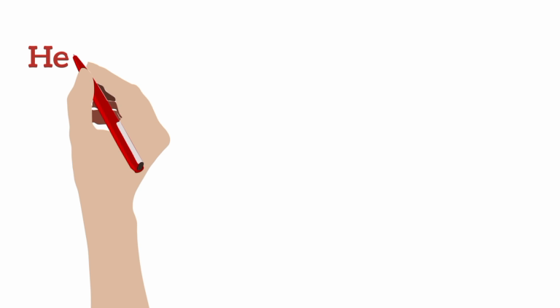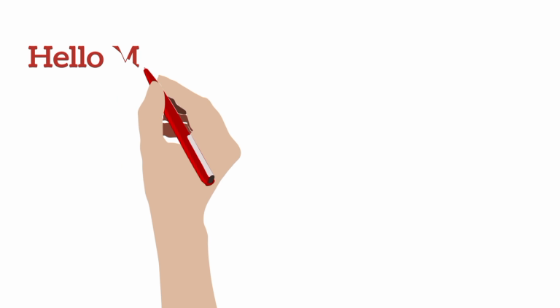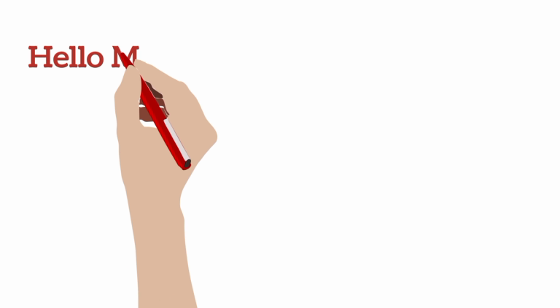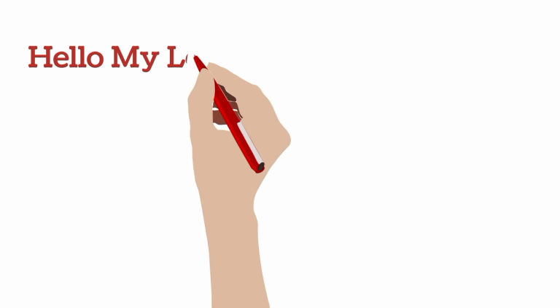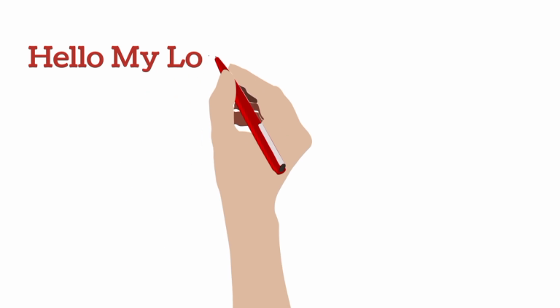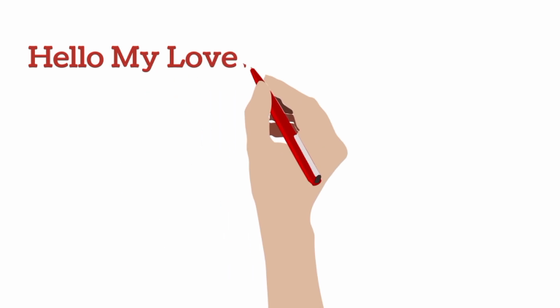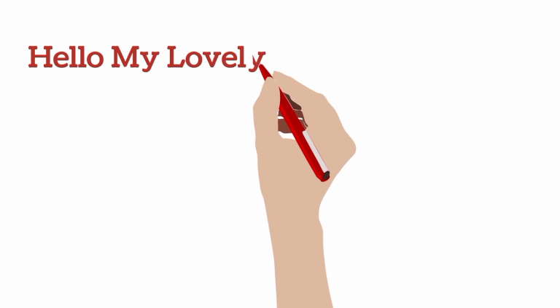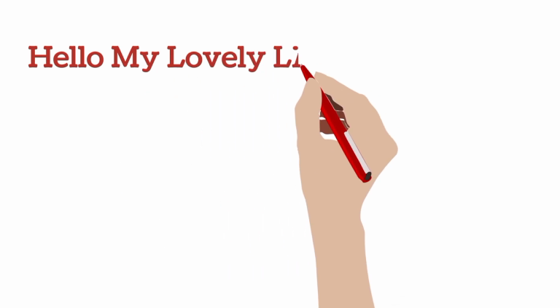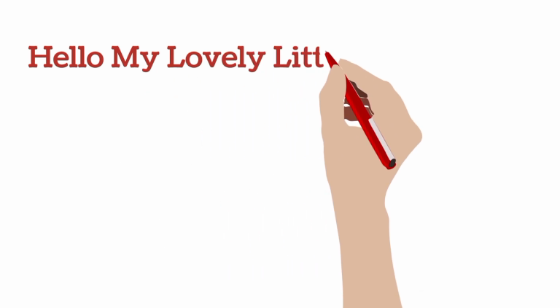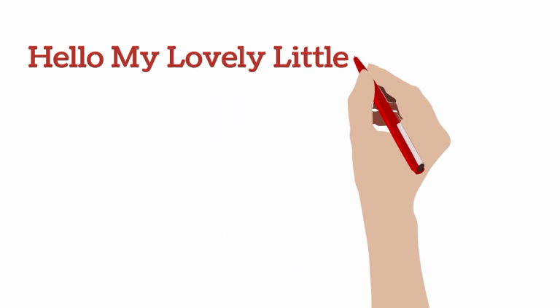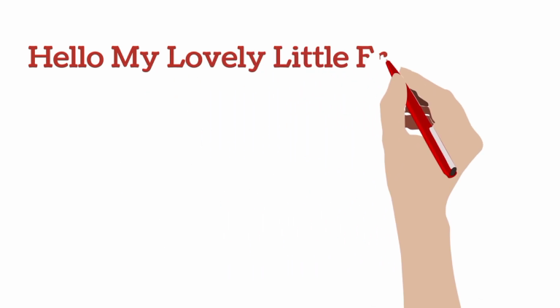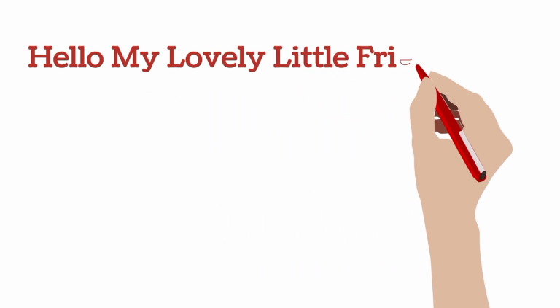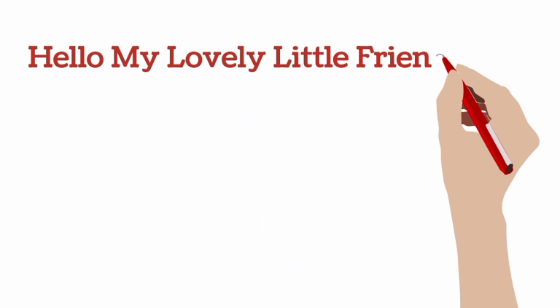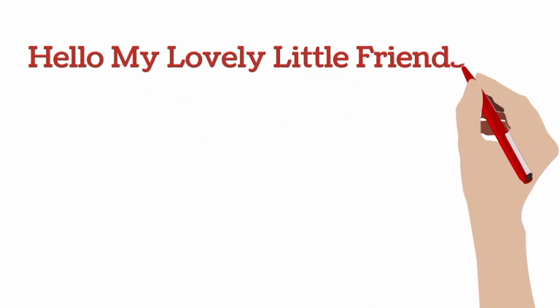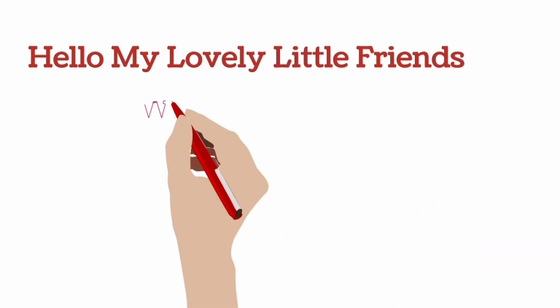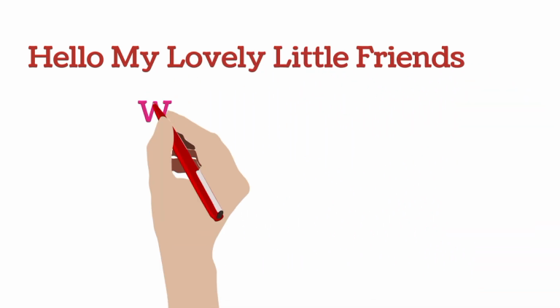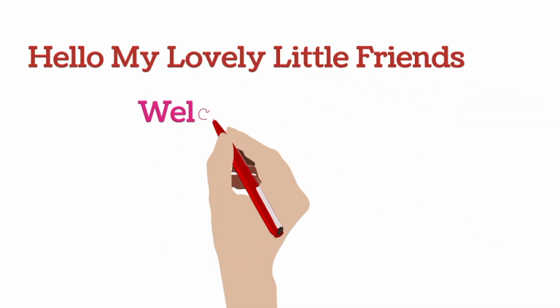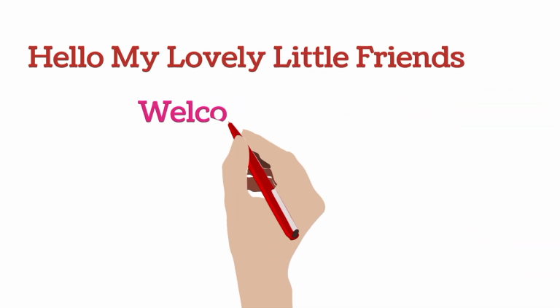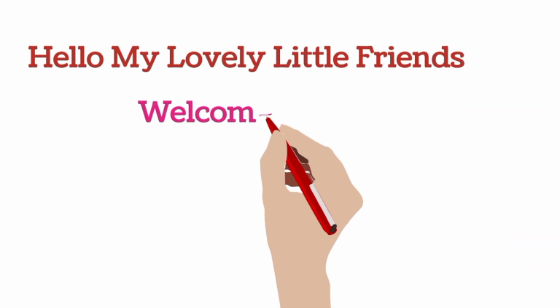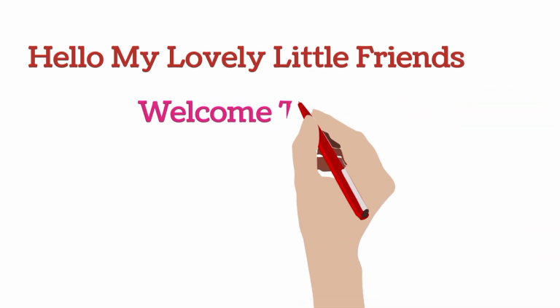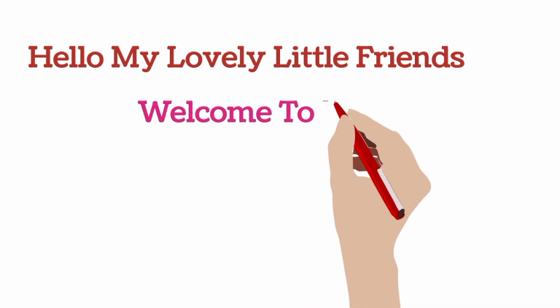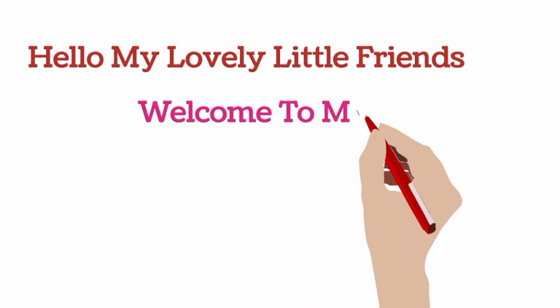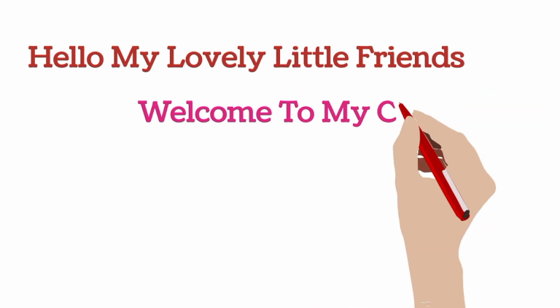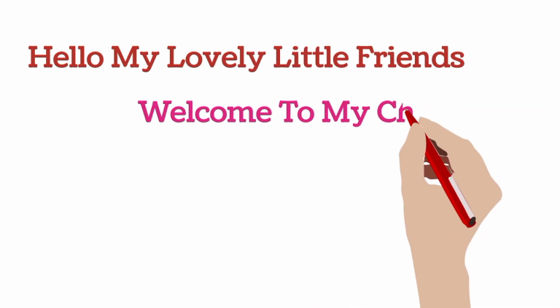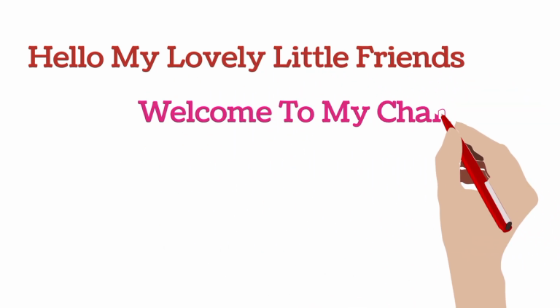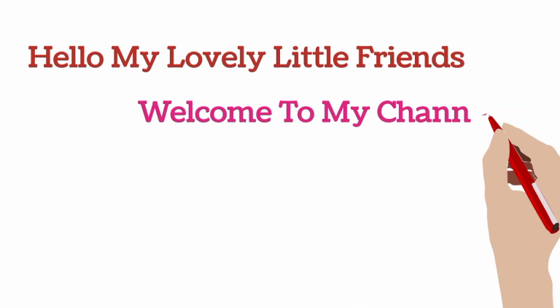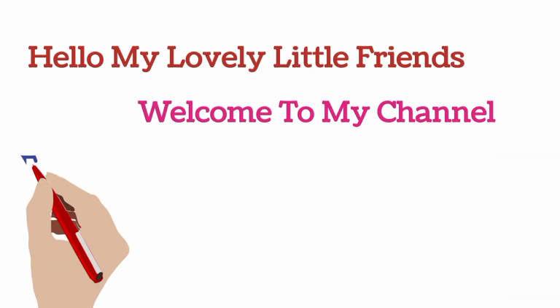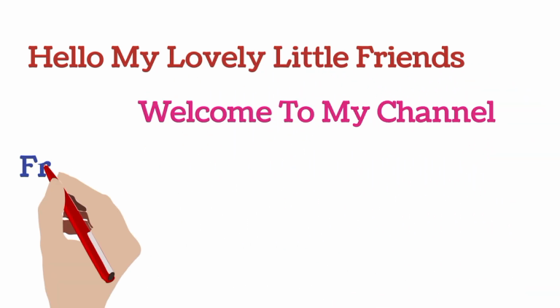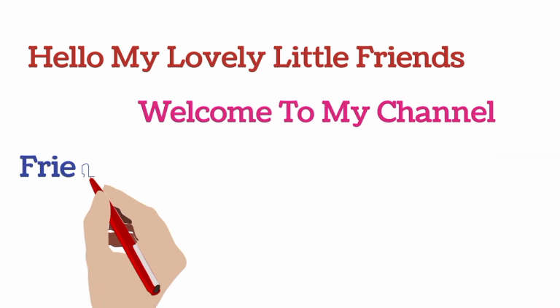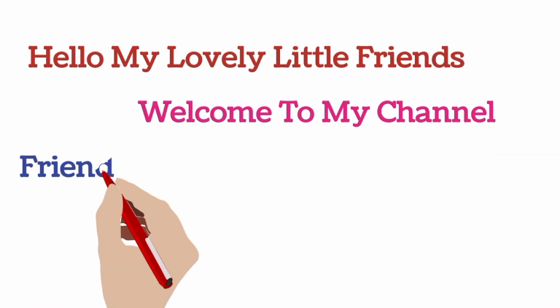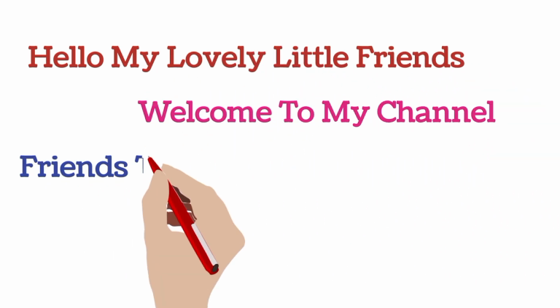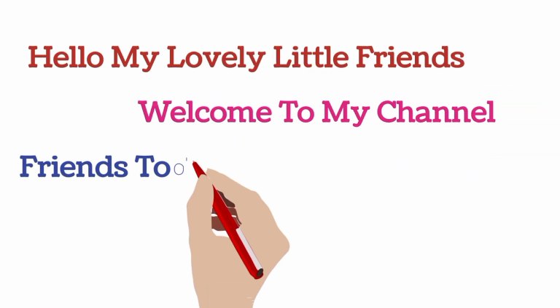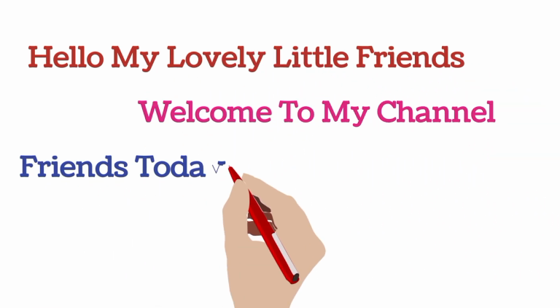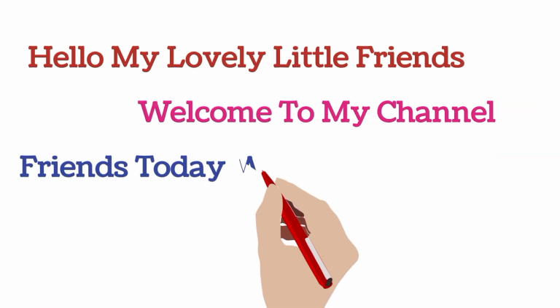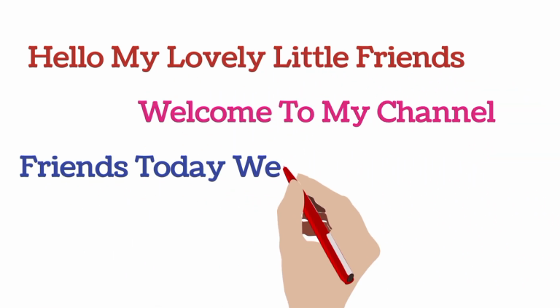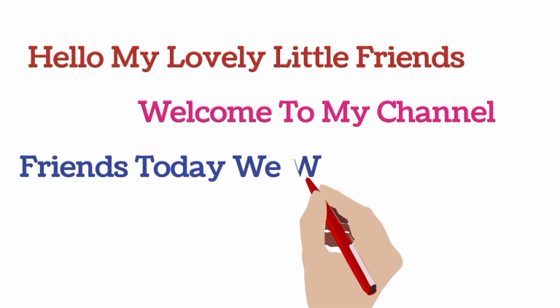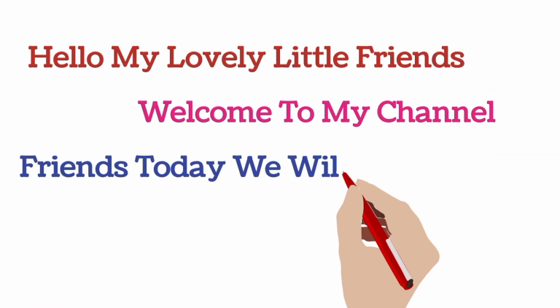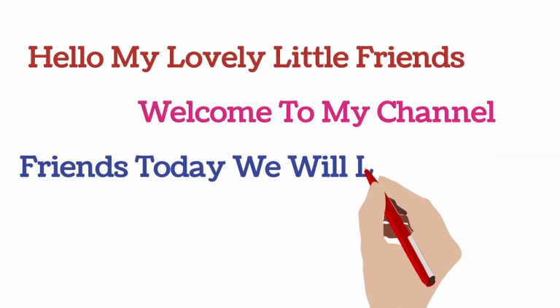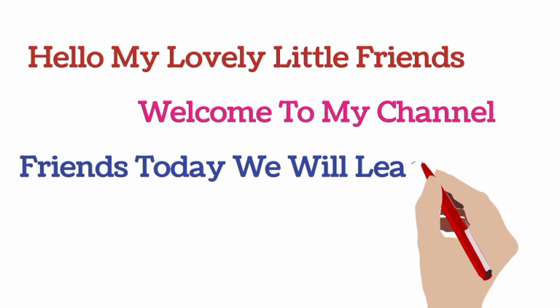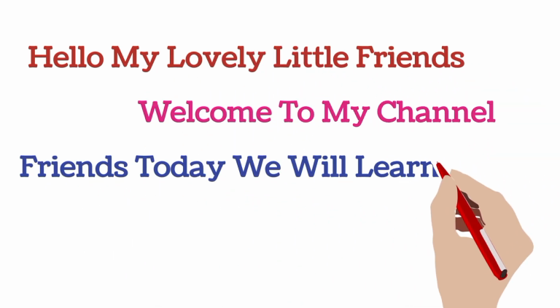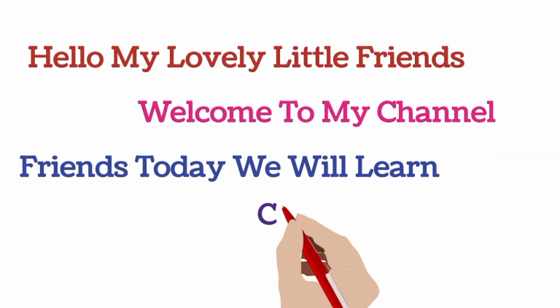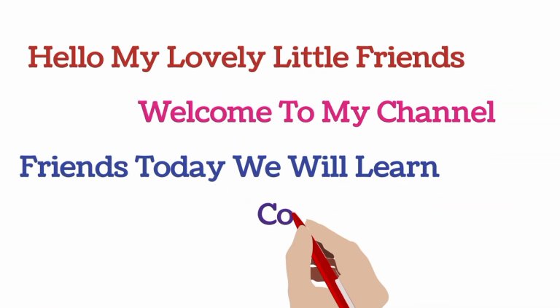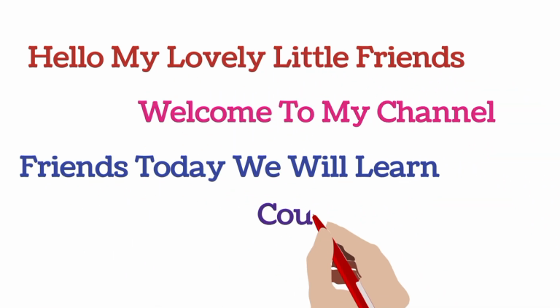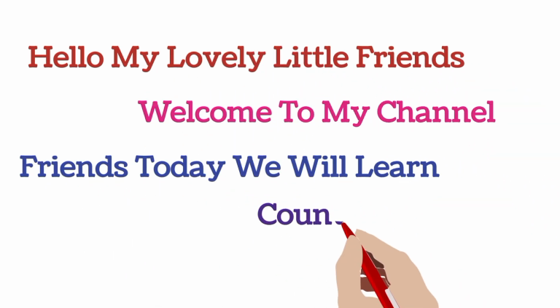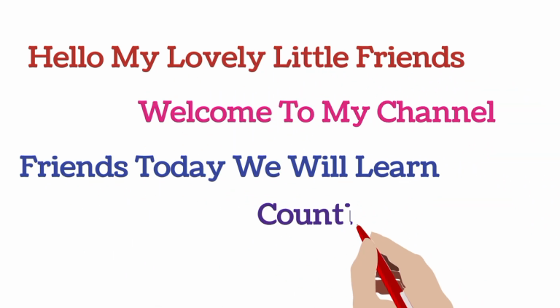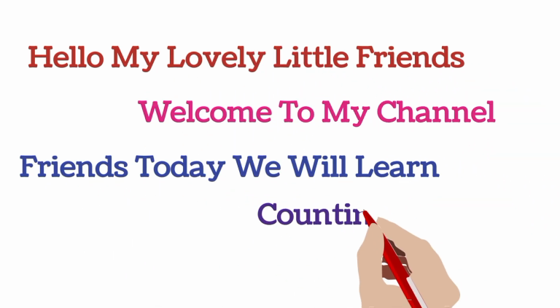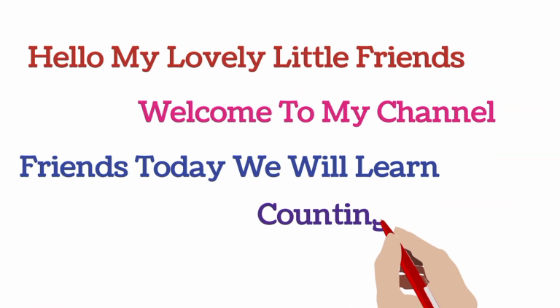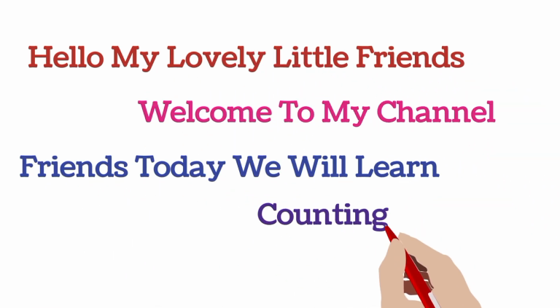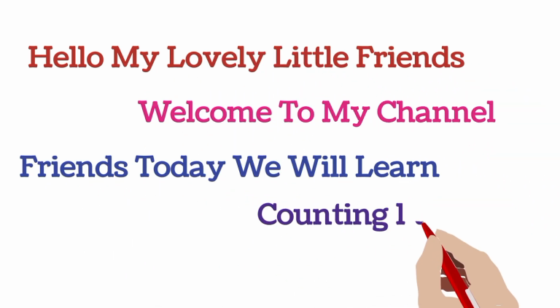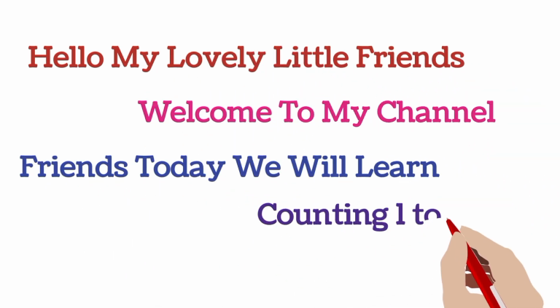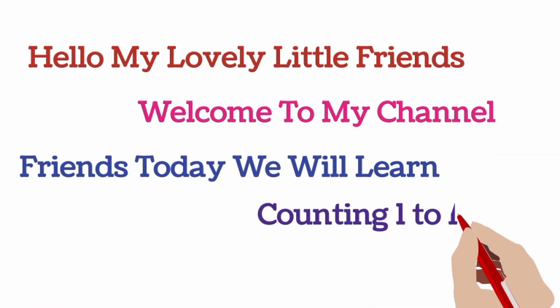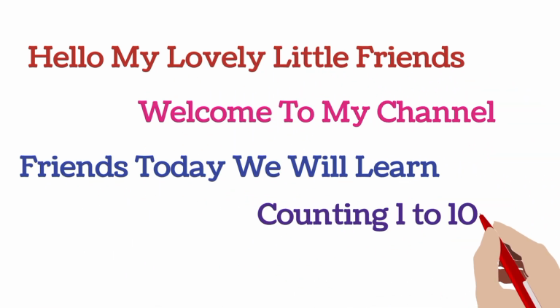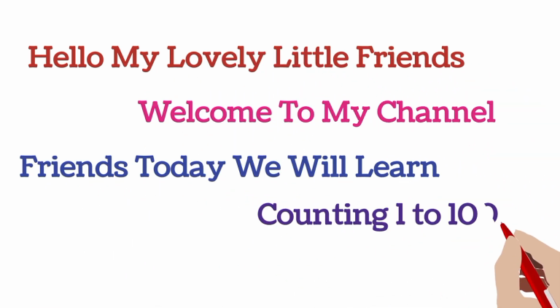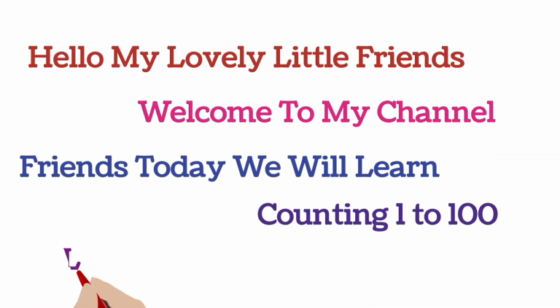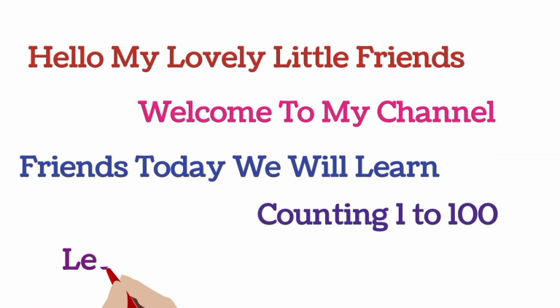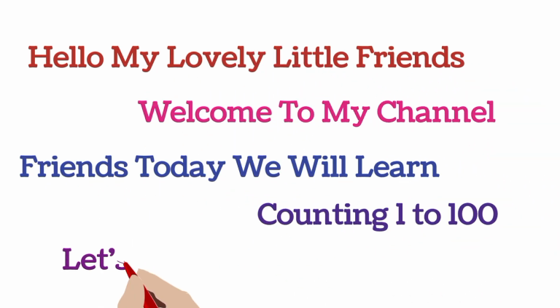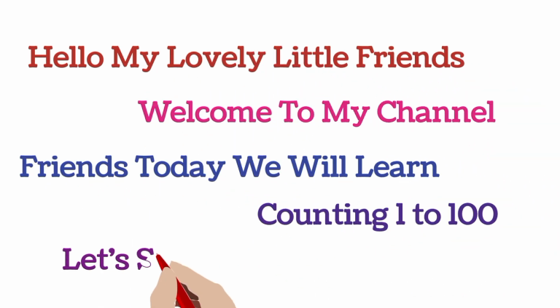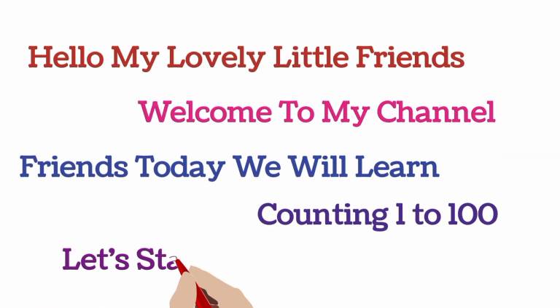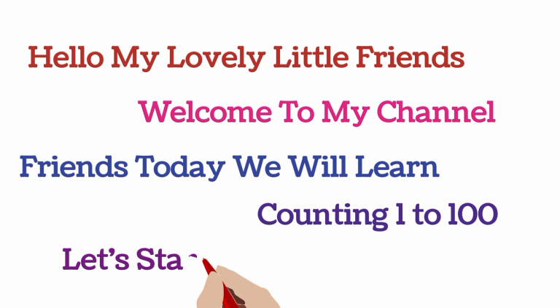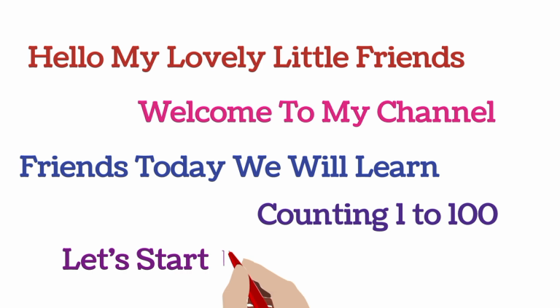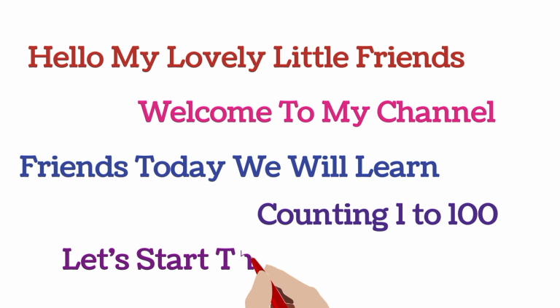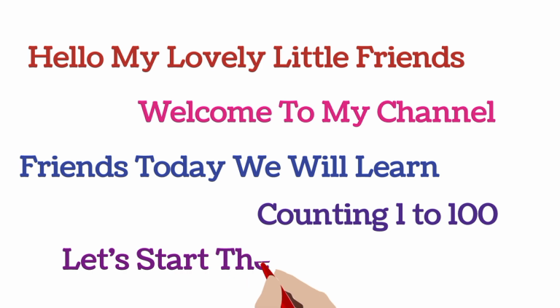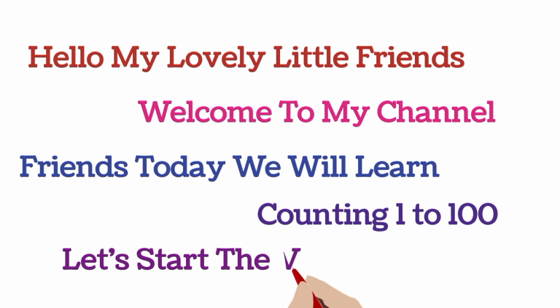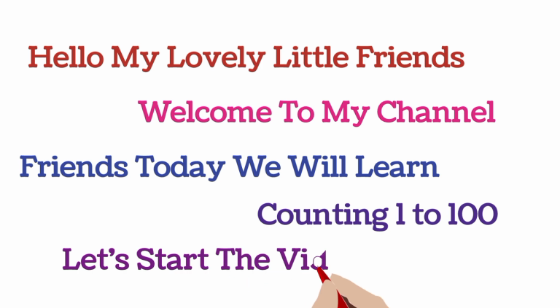Hello my lovely little friends. Welcome to my channel. Friends, today we will learn counting 1 to 100. Let's start the video.